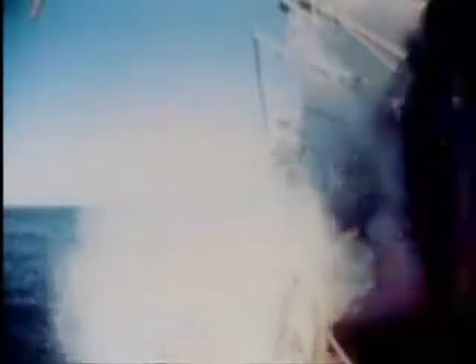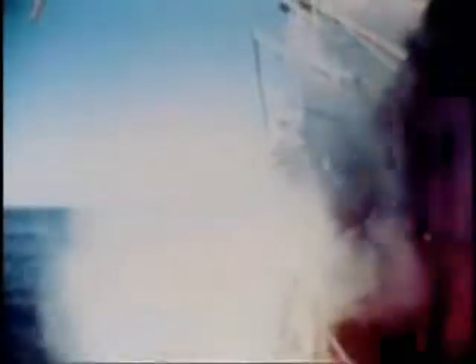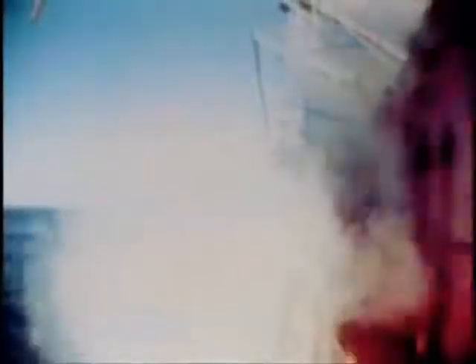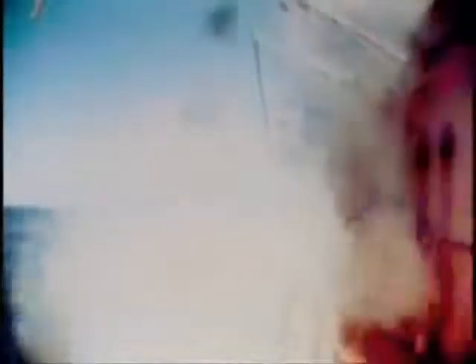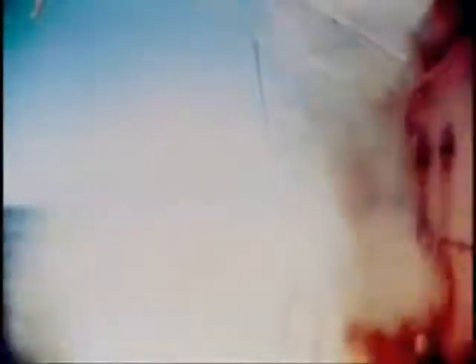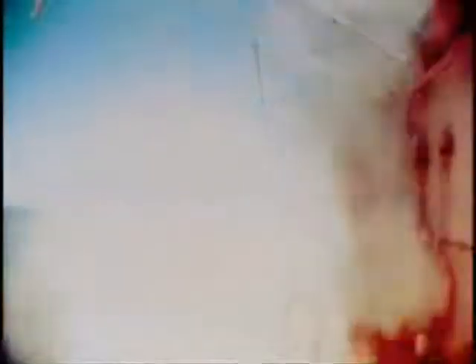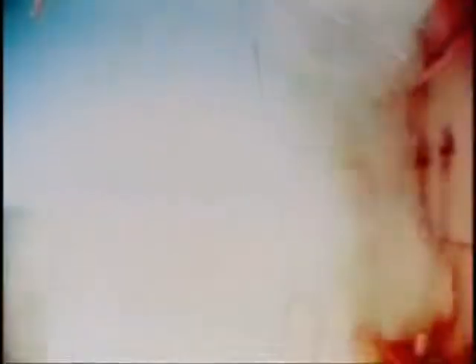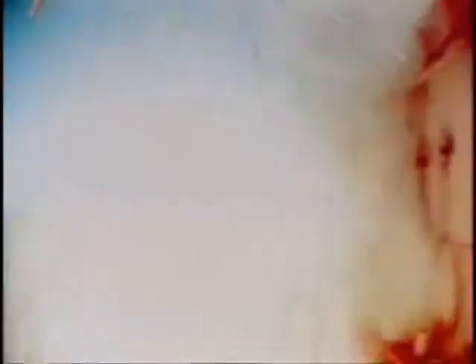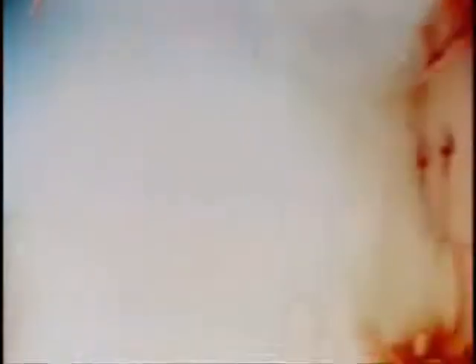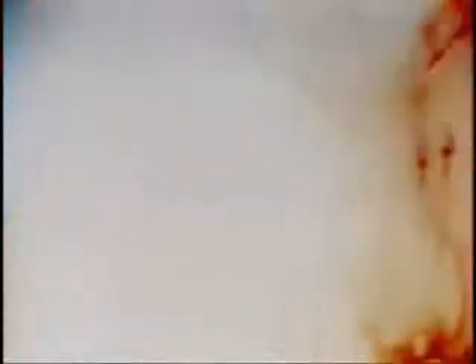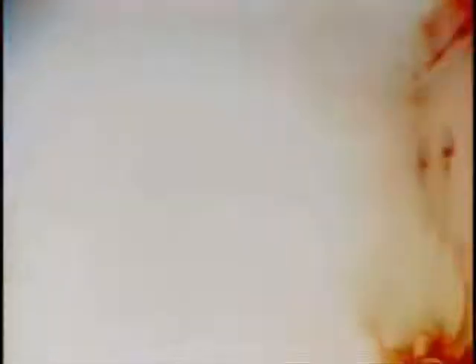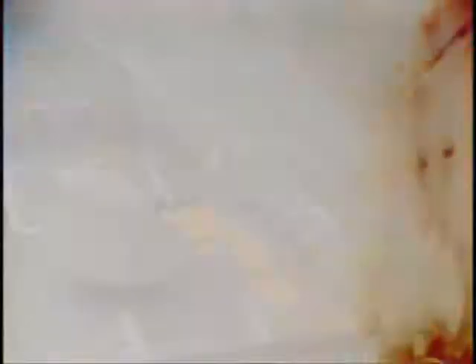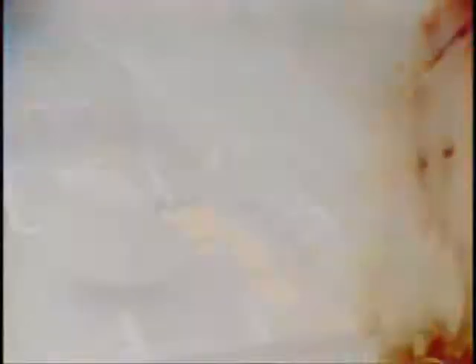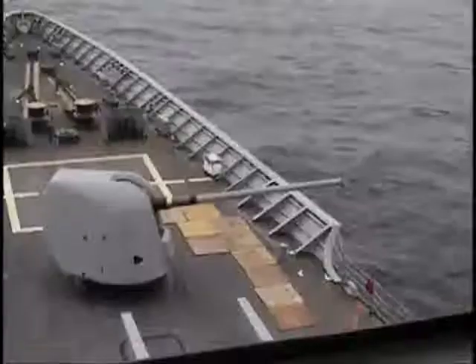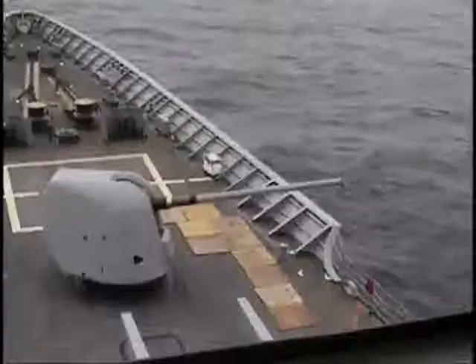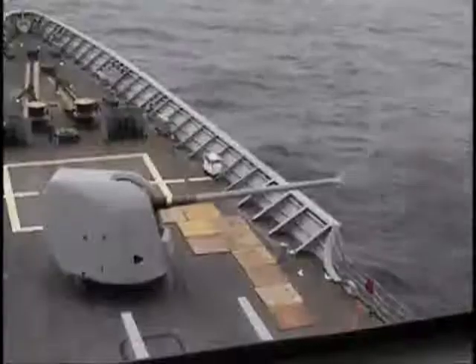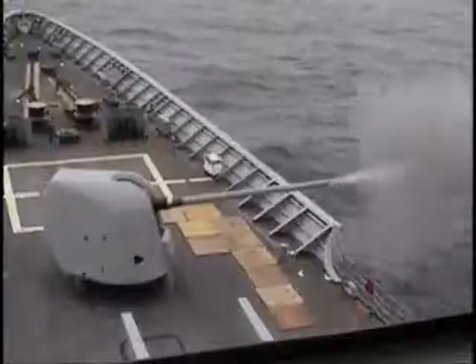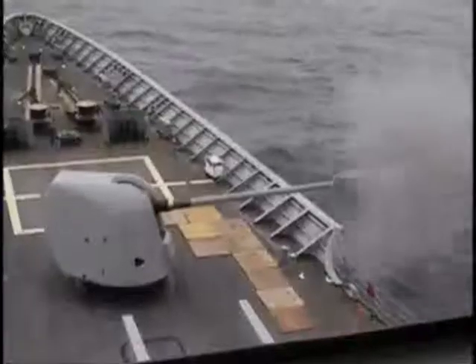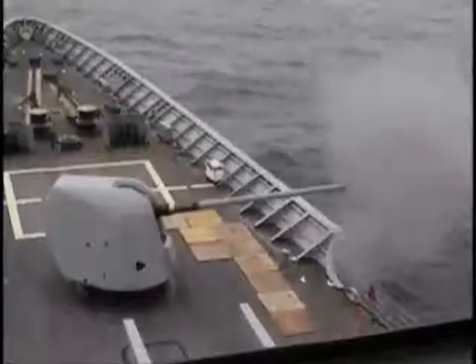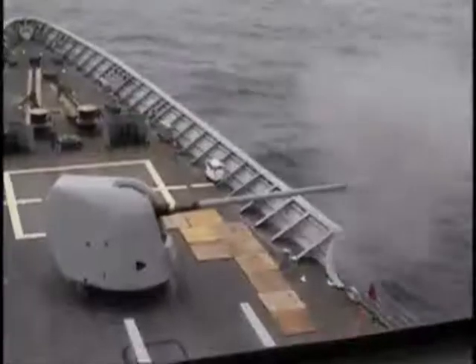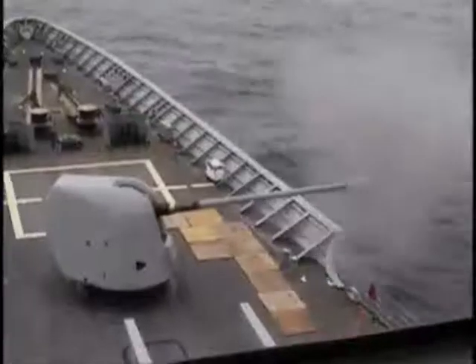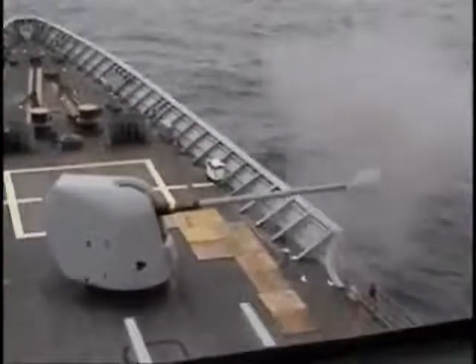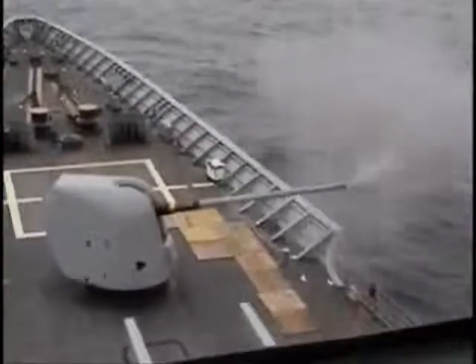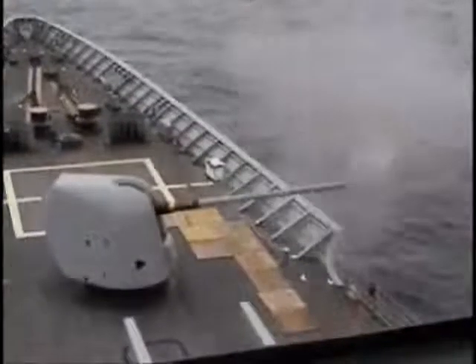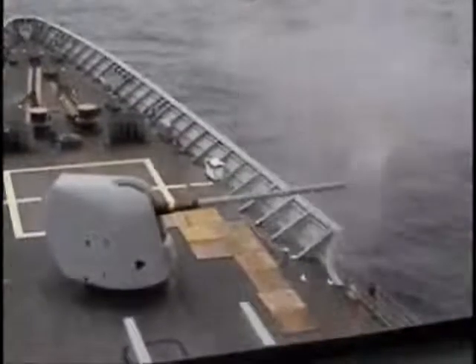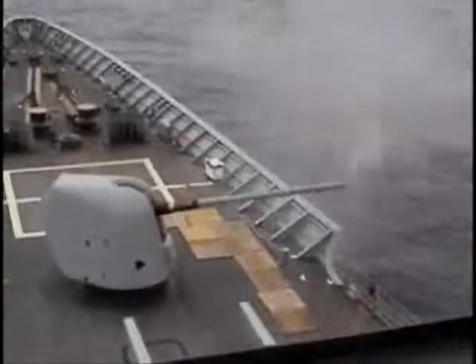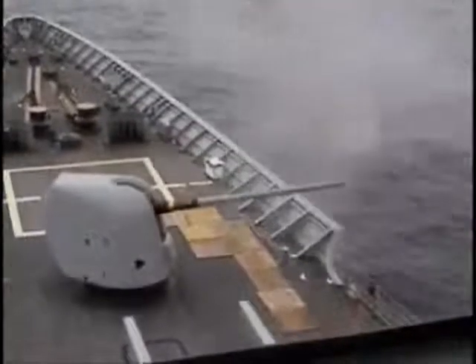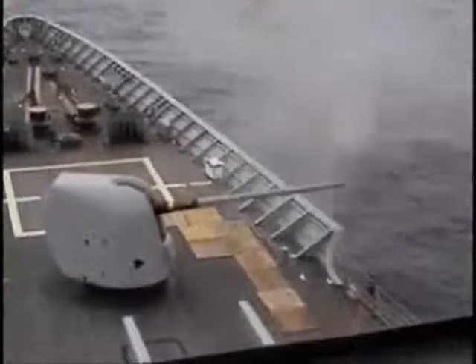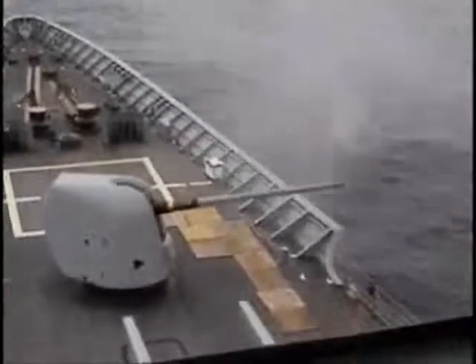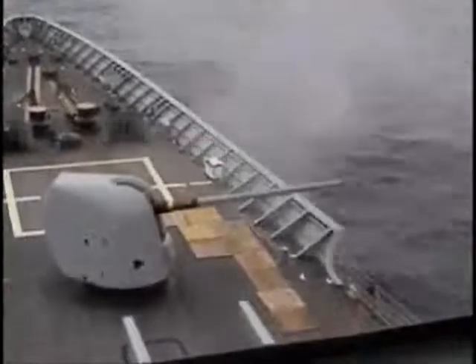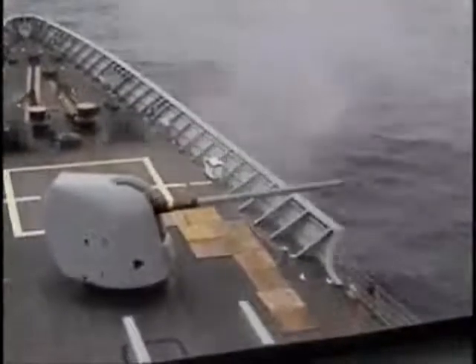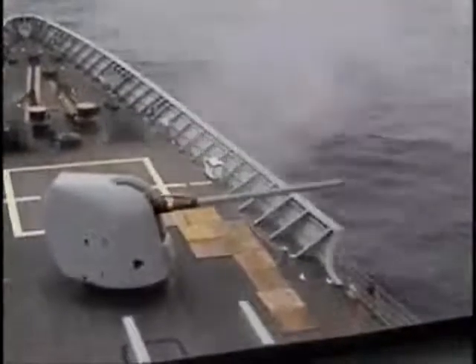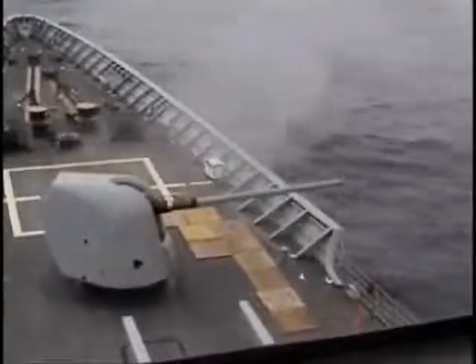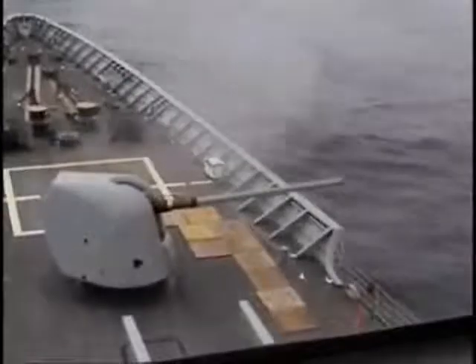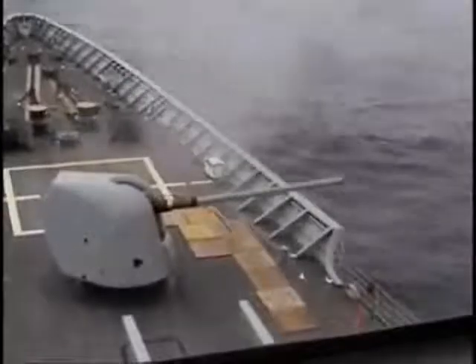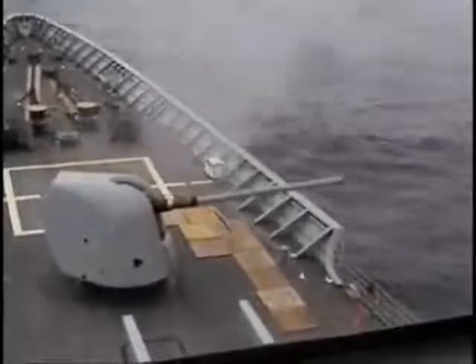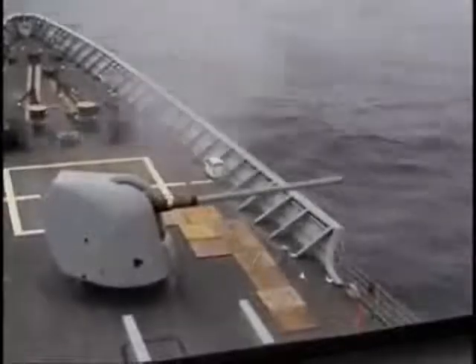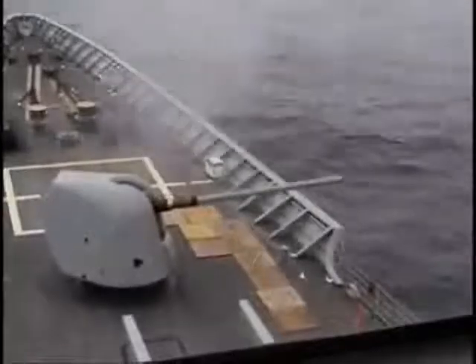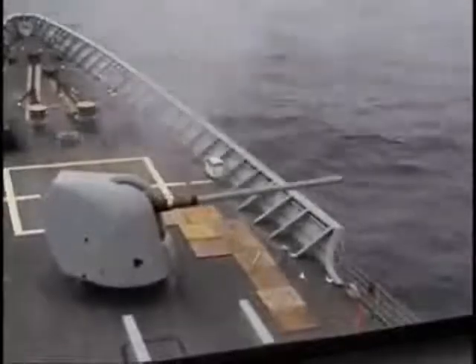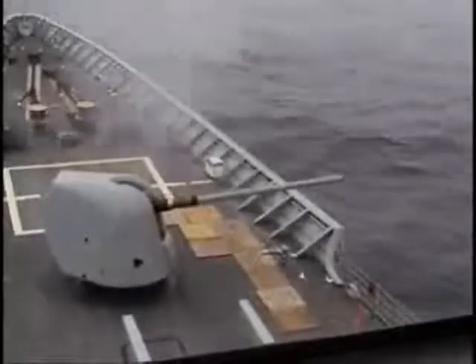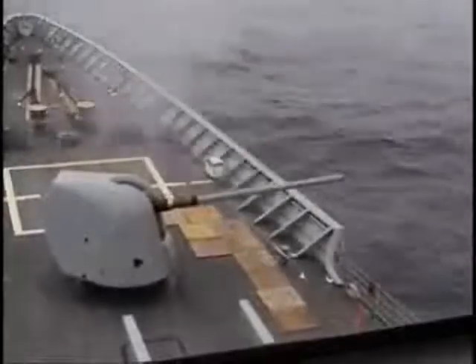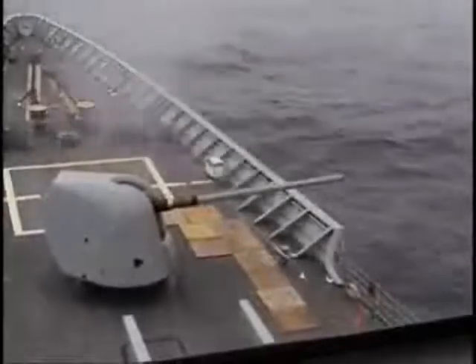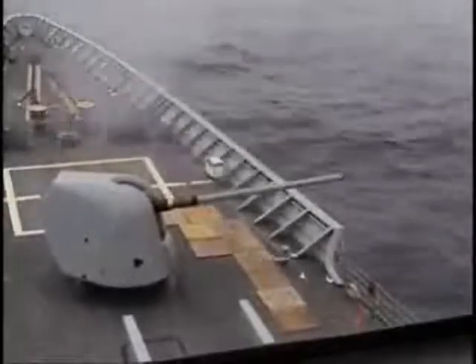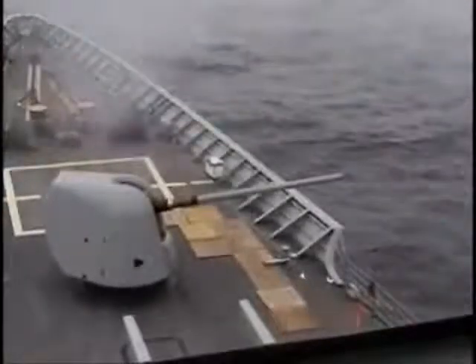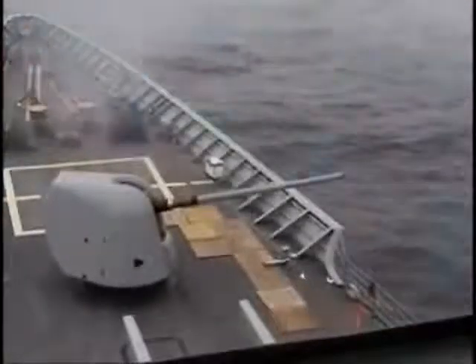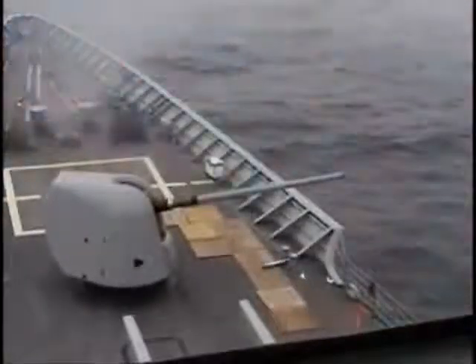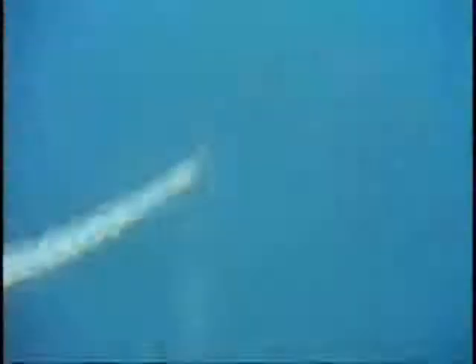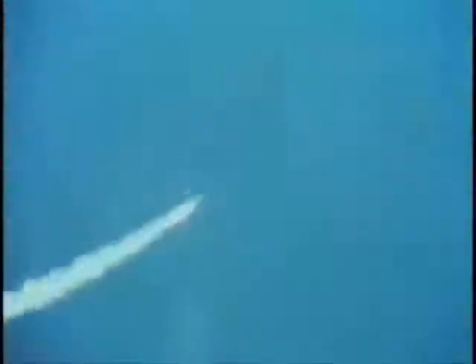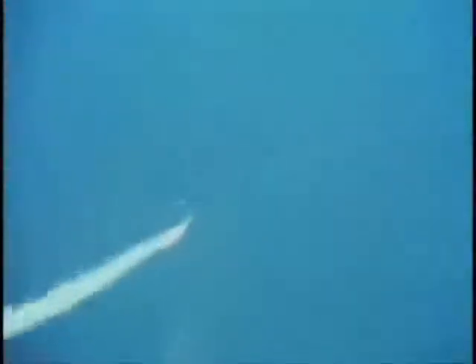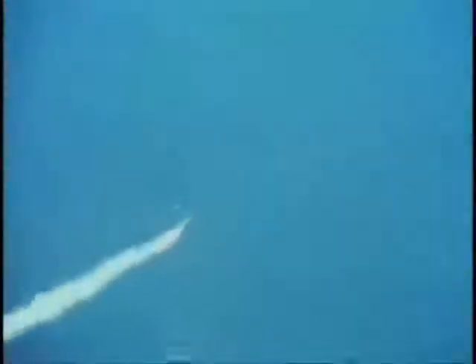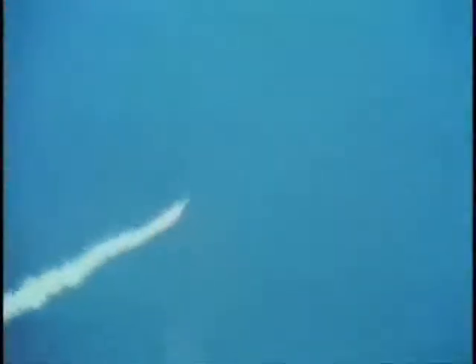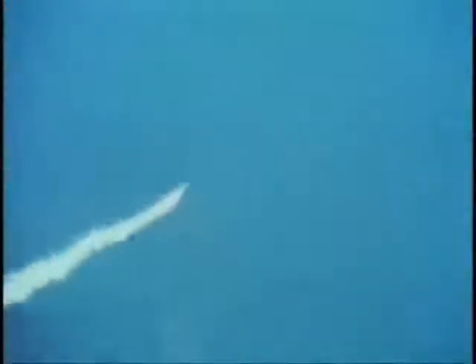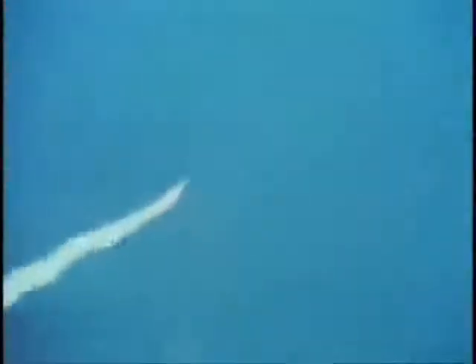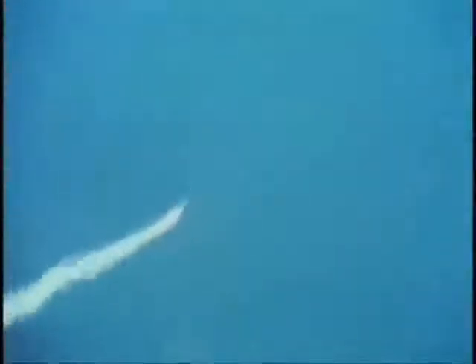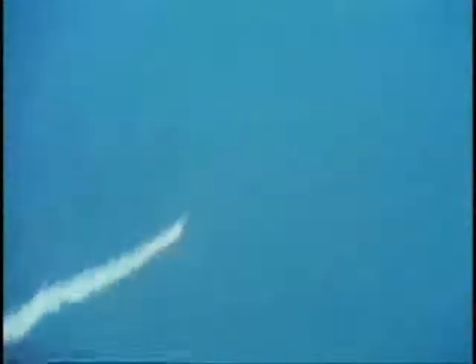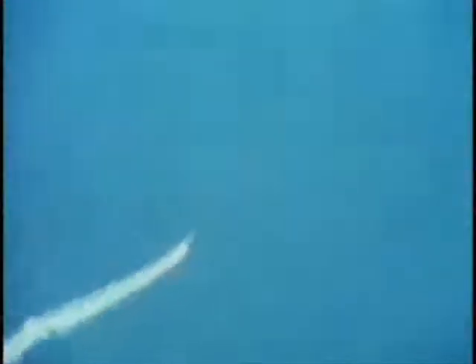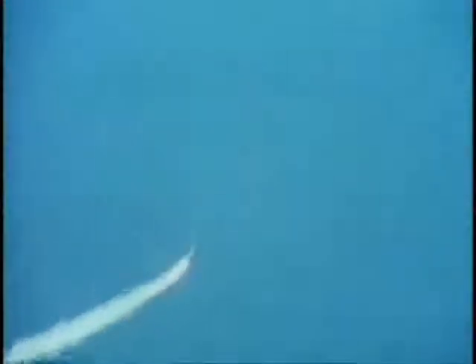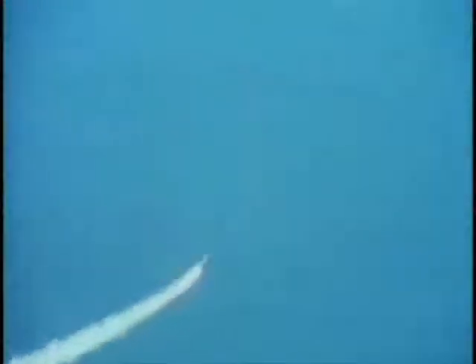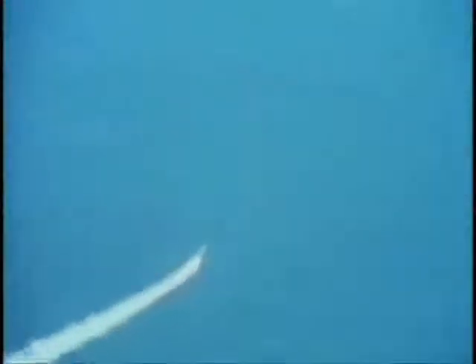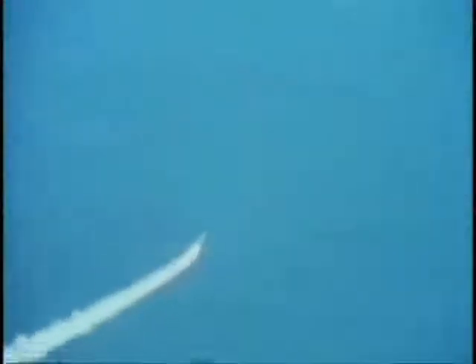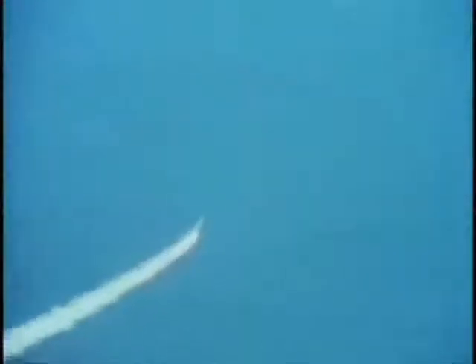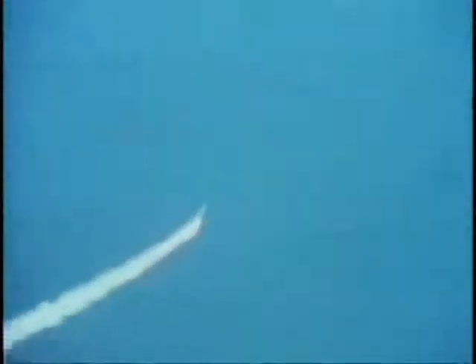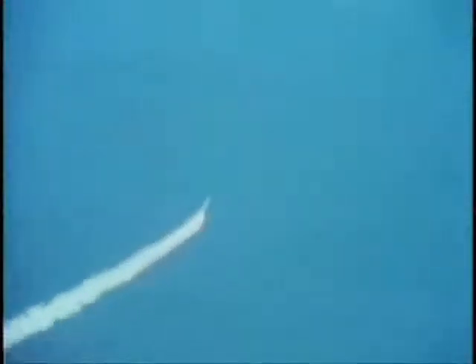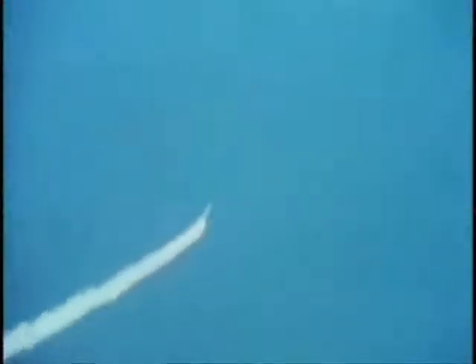For close-in engagement, I have the option of using my gun system — my 5-inch gun system — or I can use standard missiles in their surface-to-surface mode.